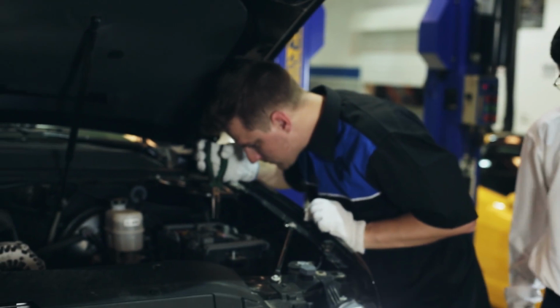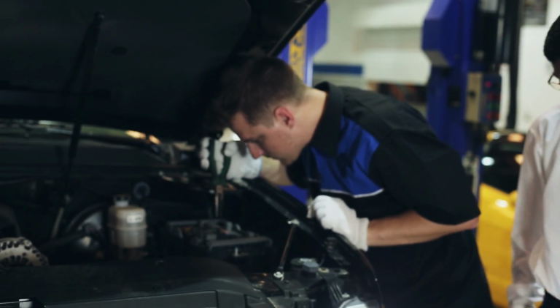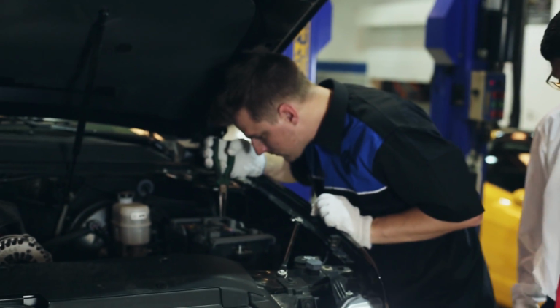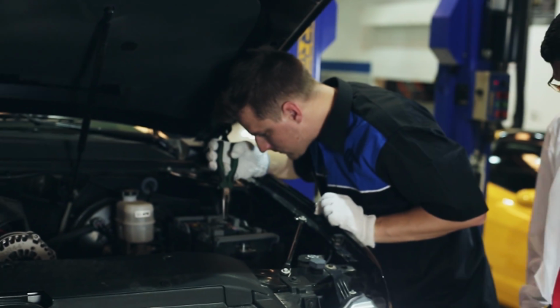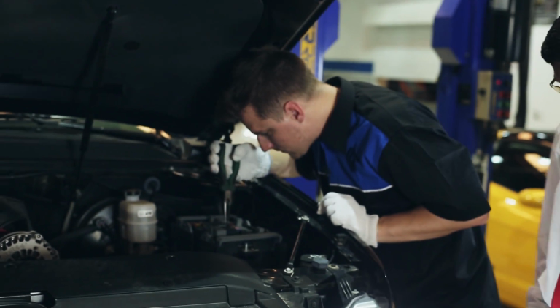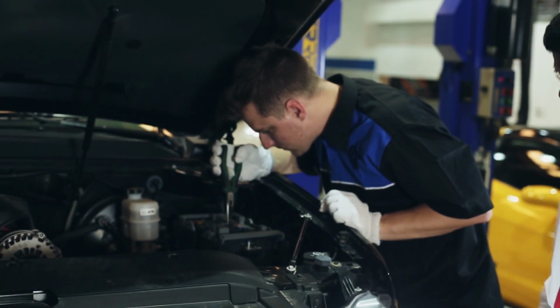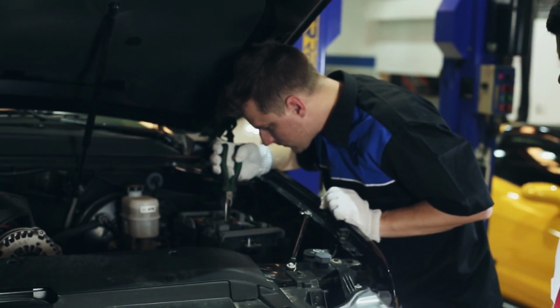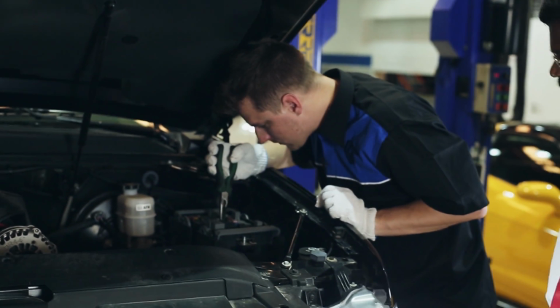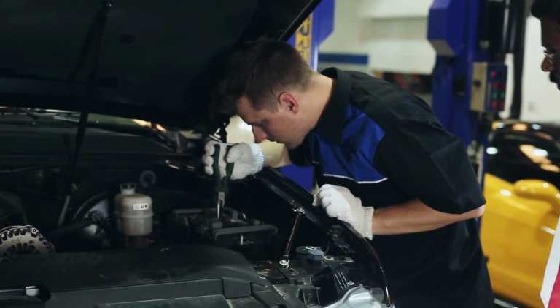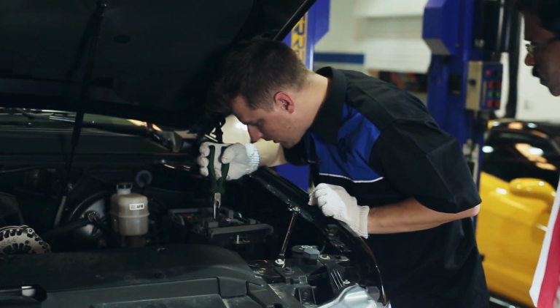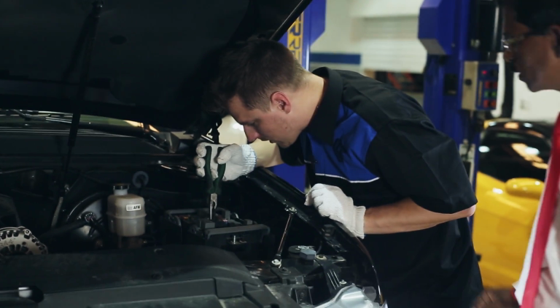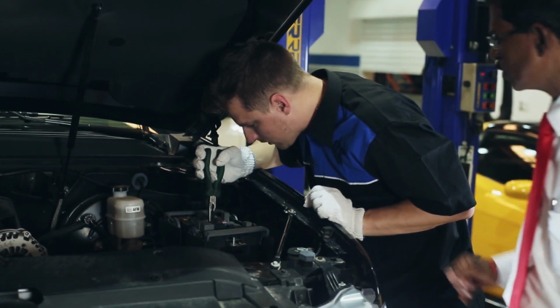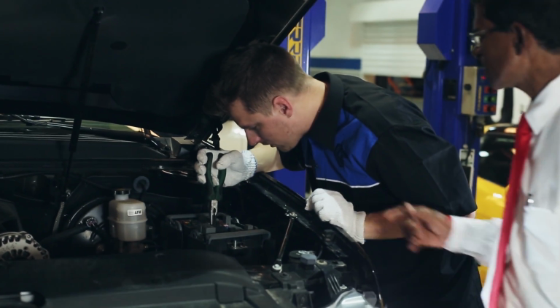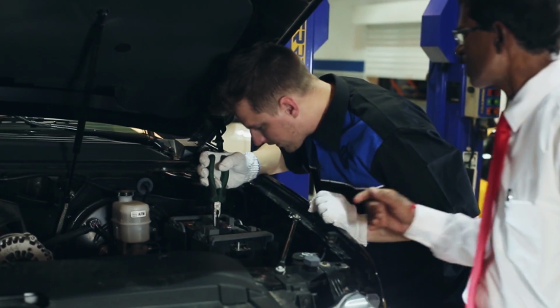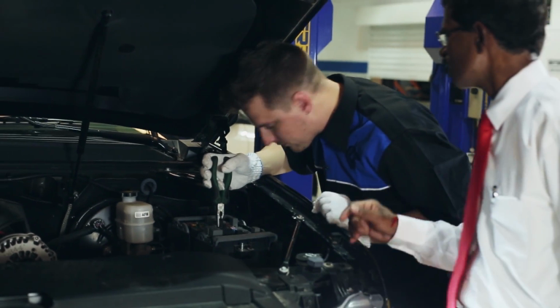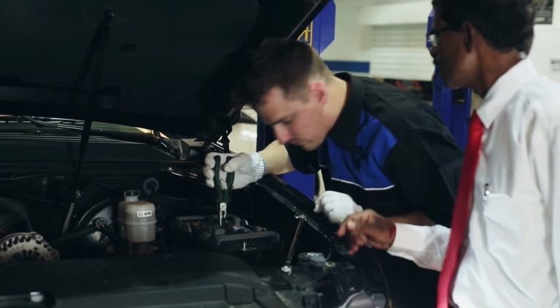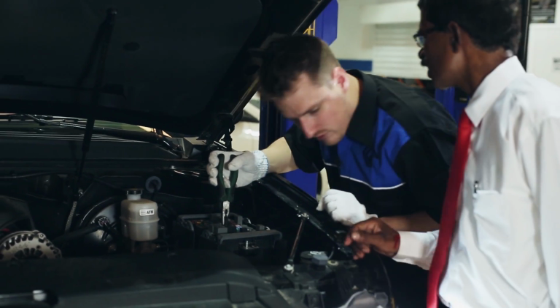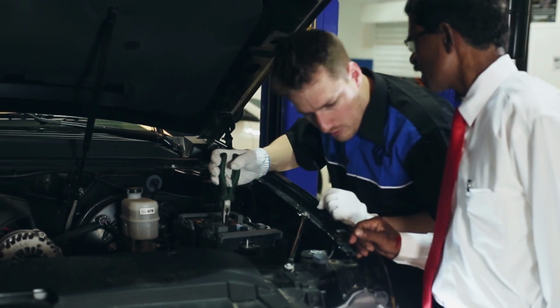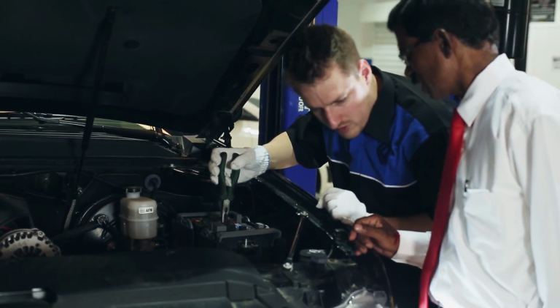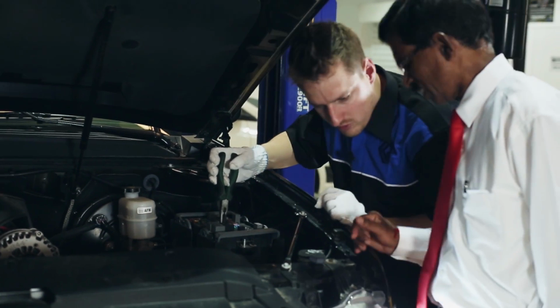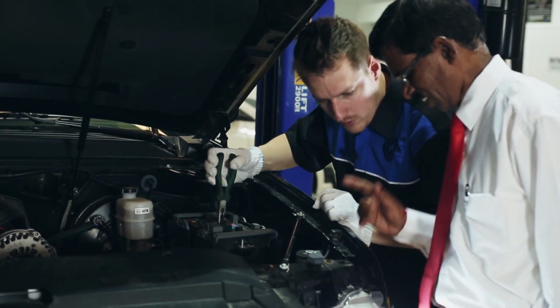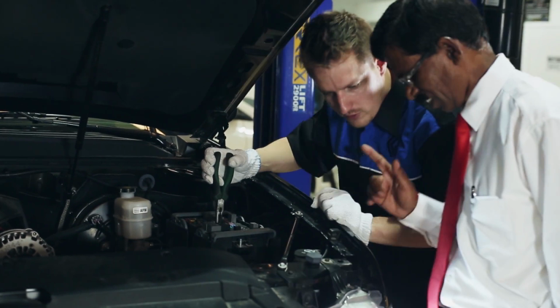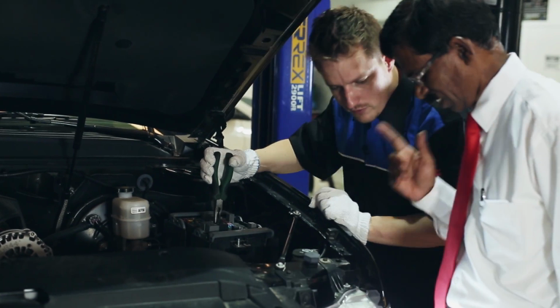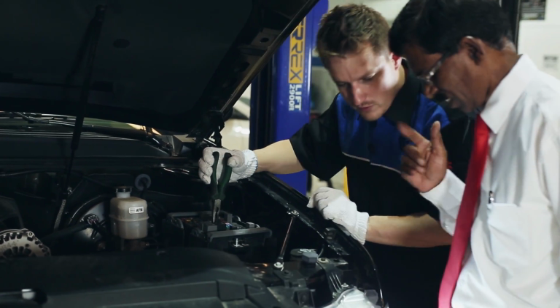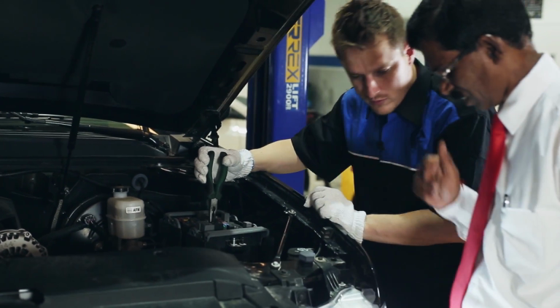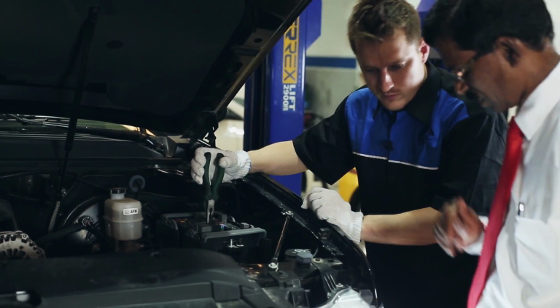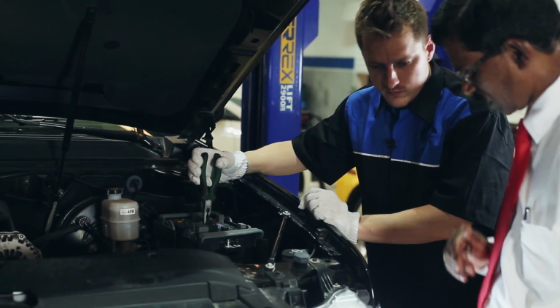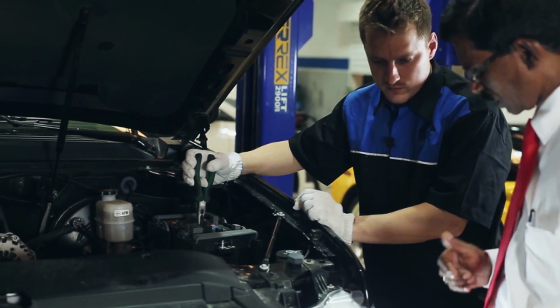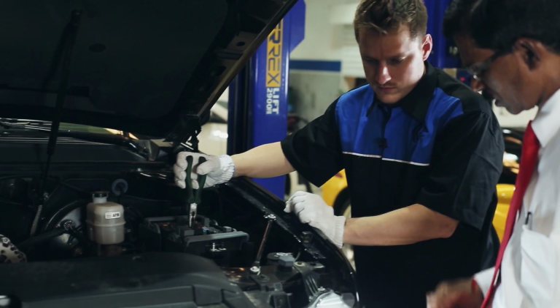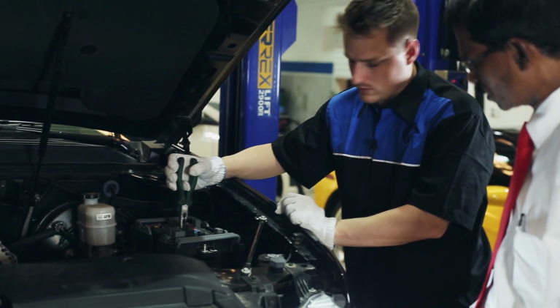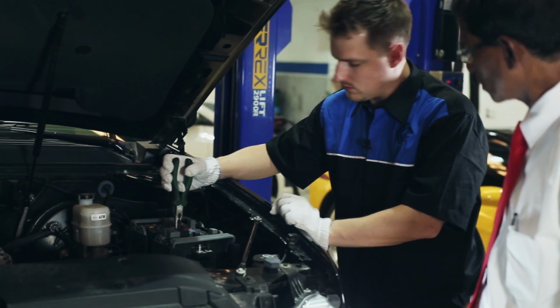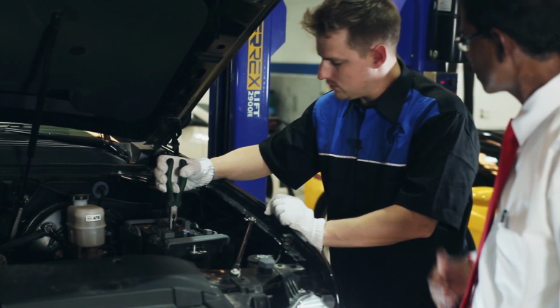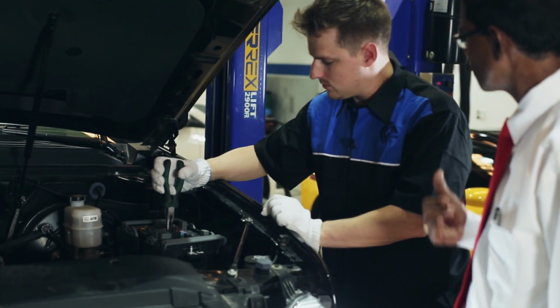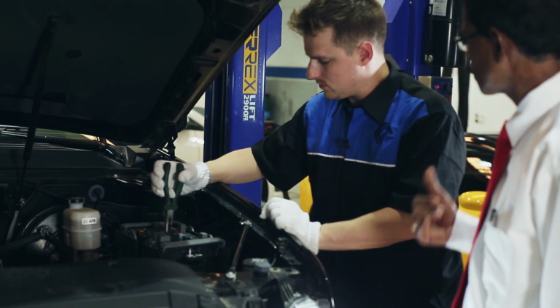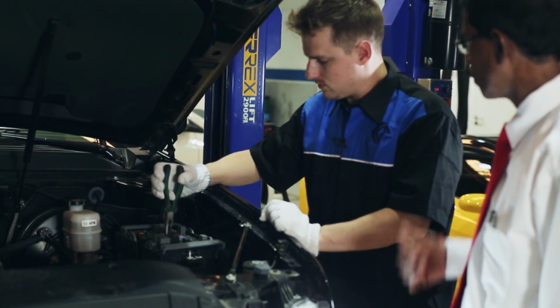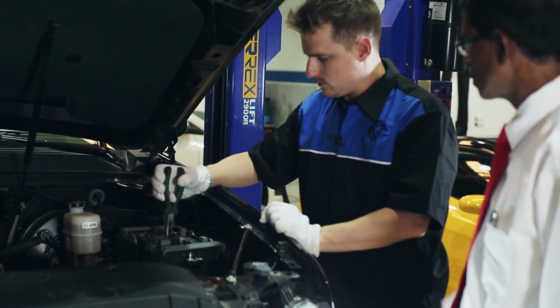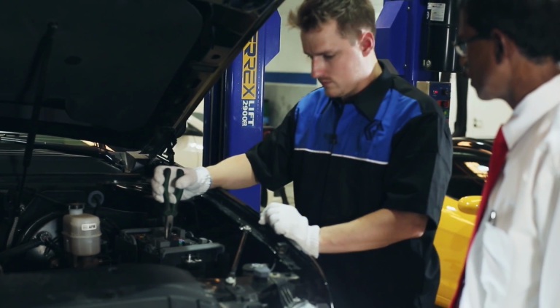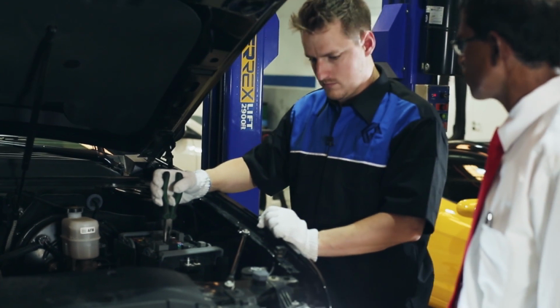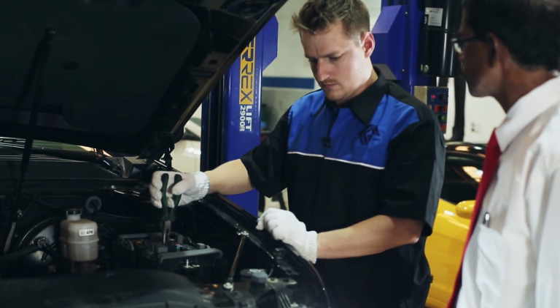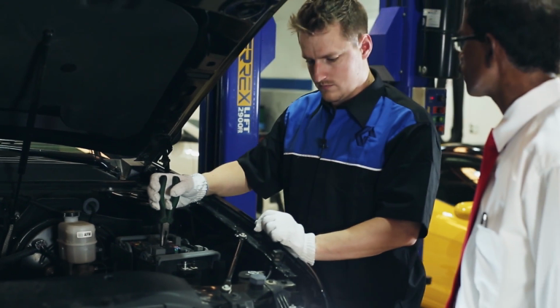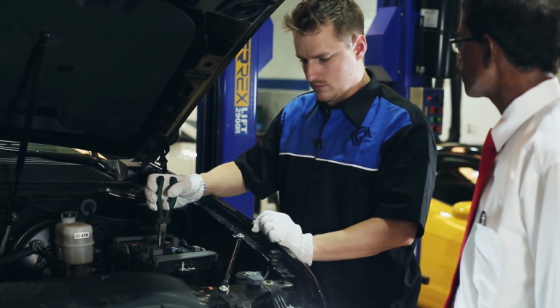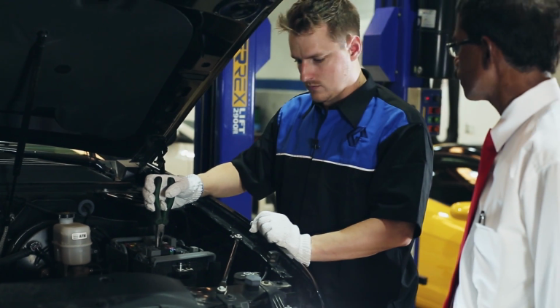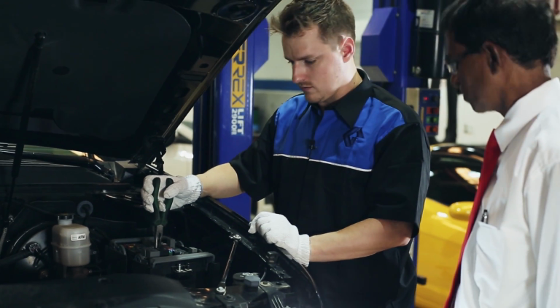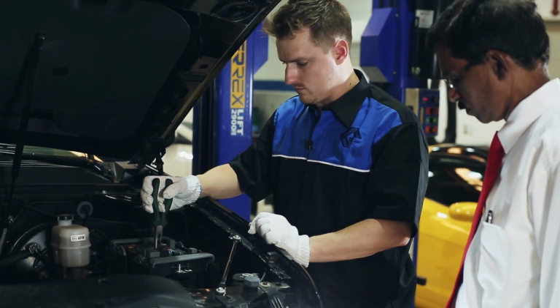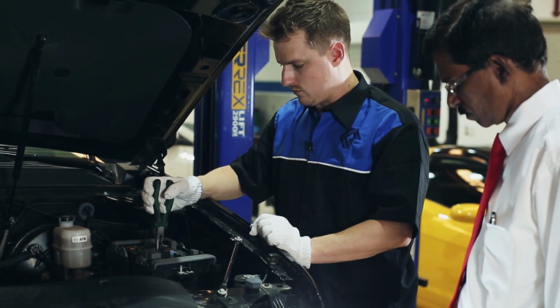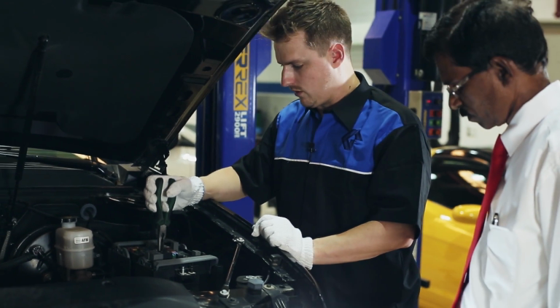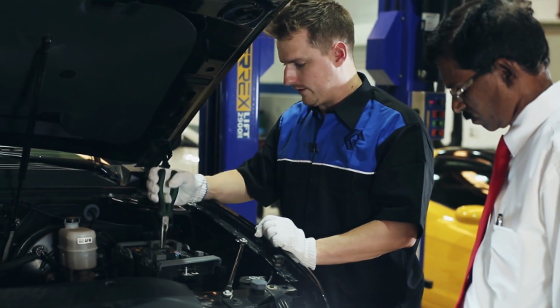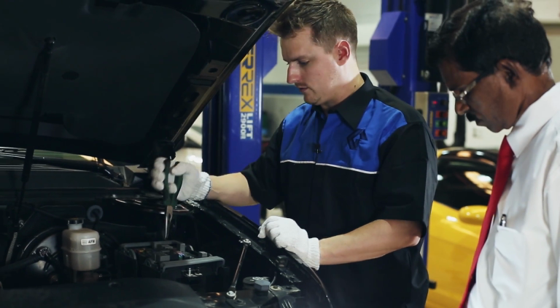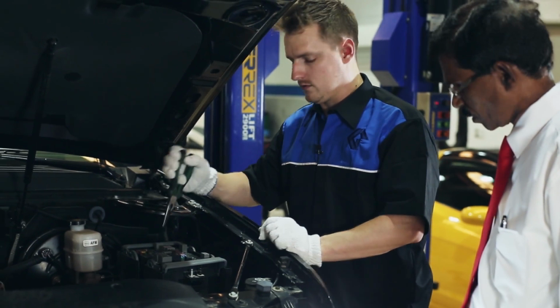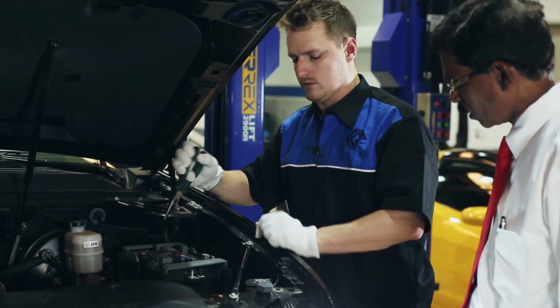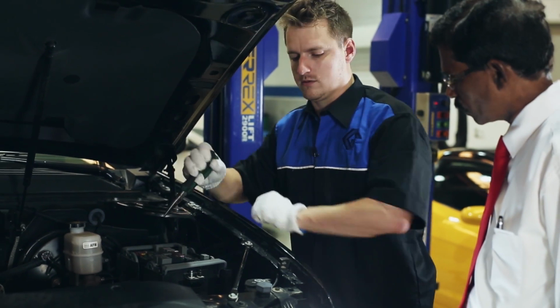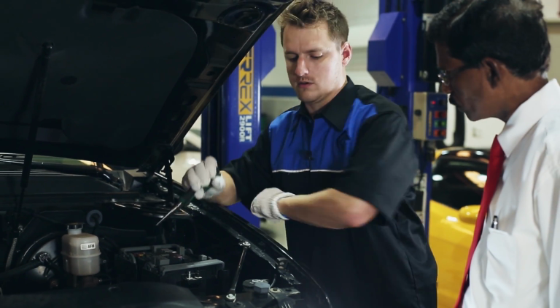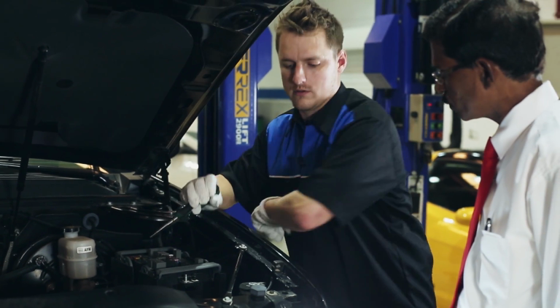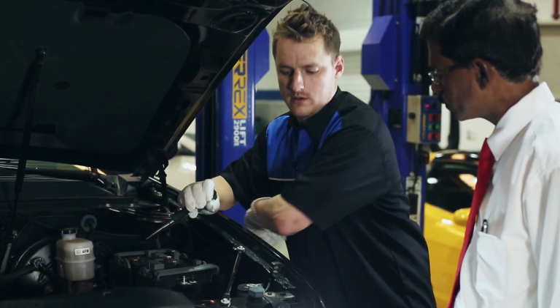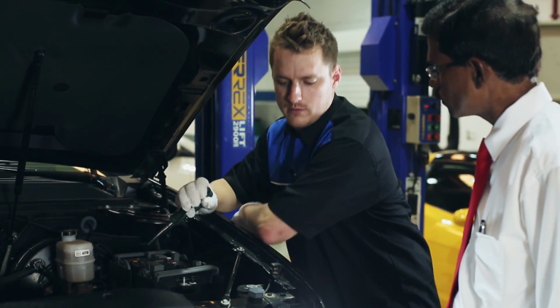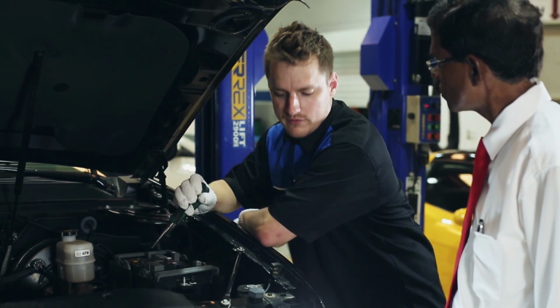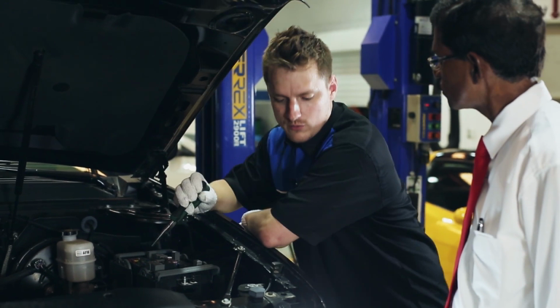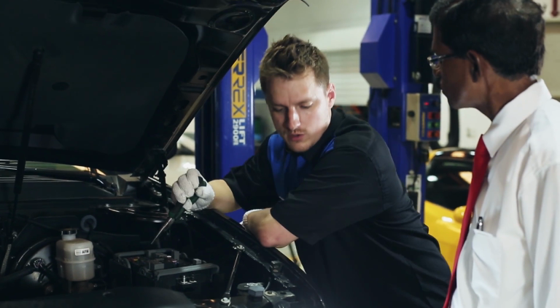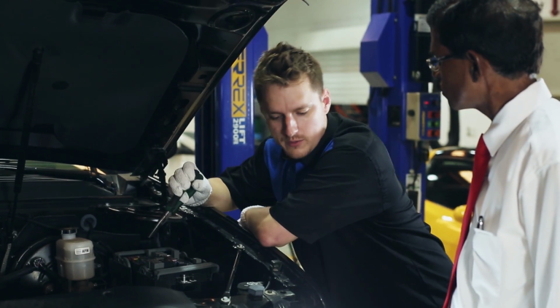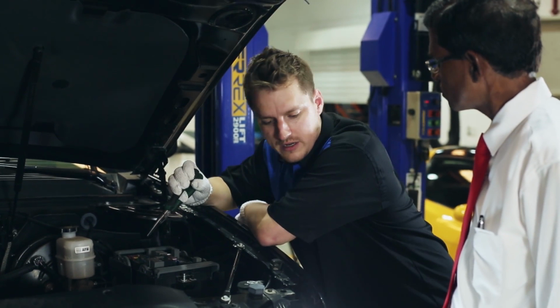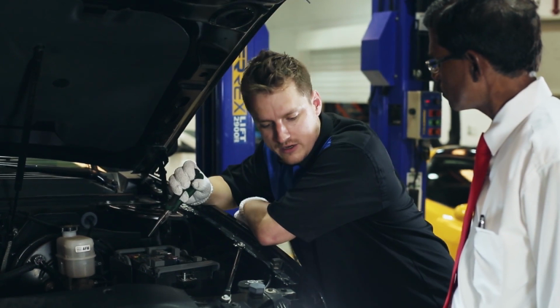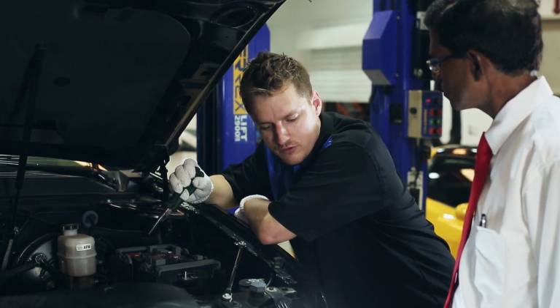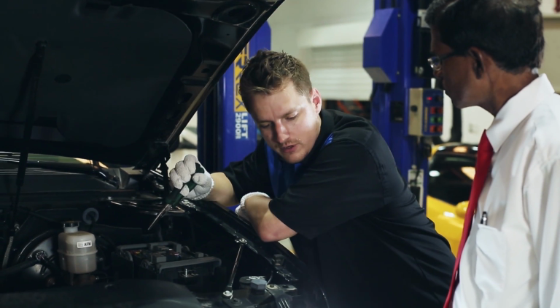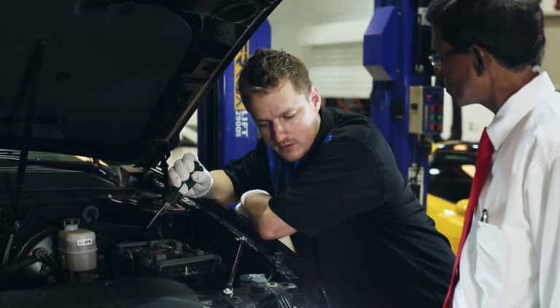The fuse is blowing. So something's blowing the fuse — it's a short circuit. Now we have to work with electronics.